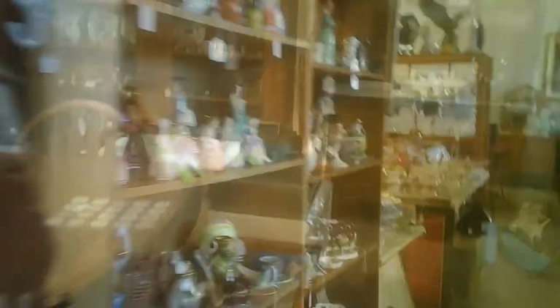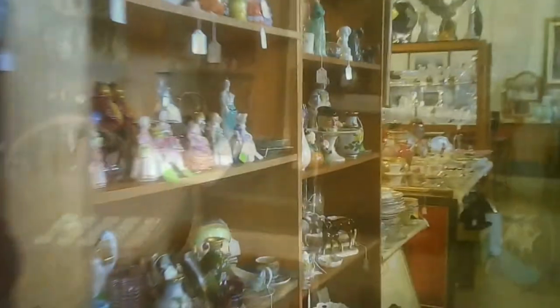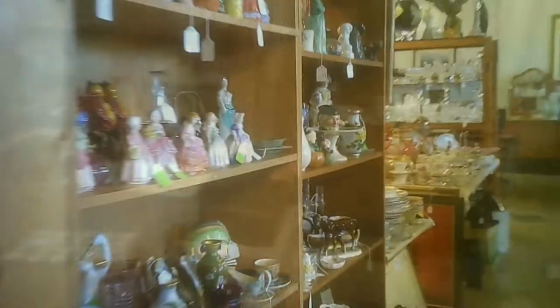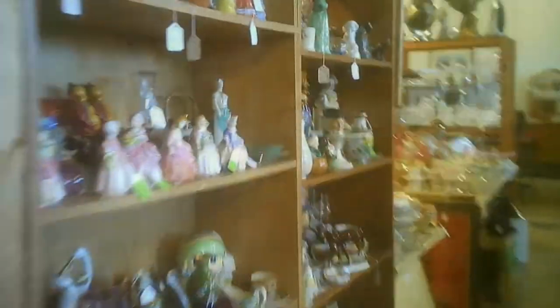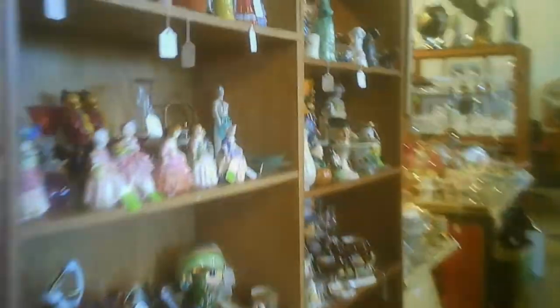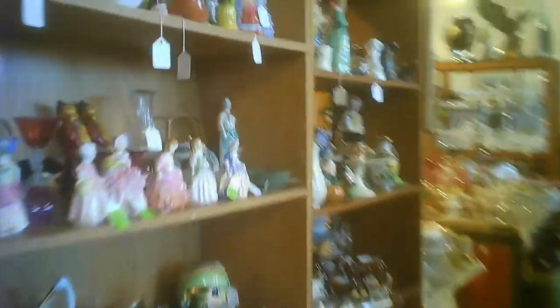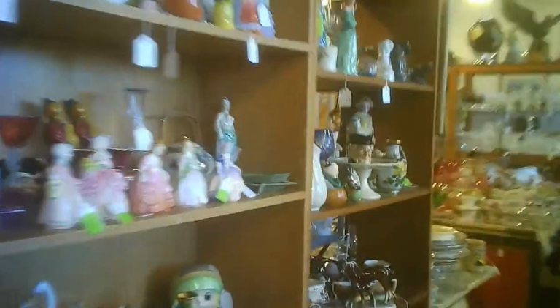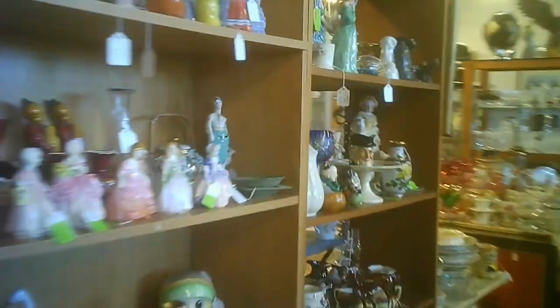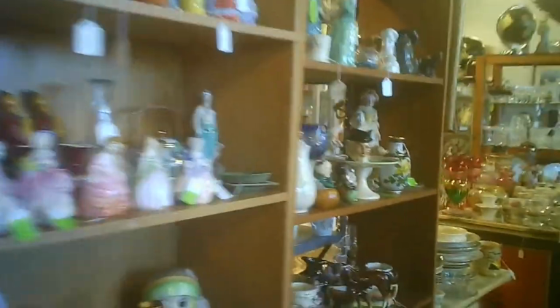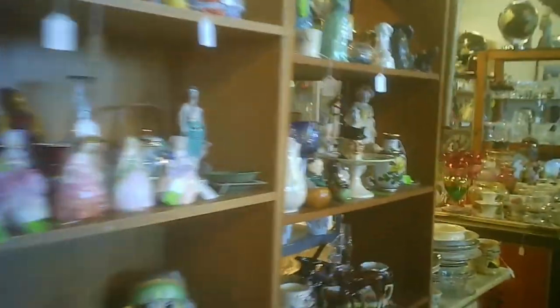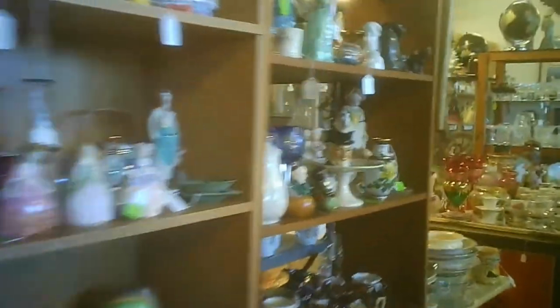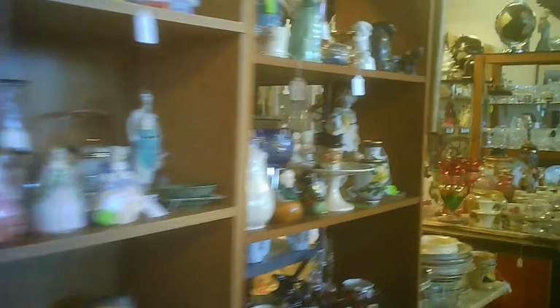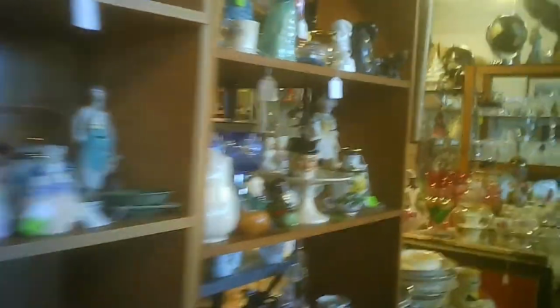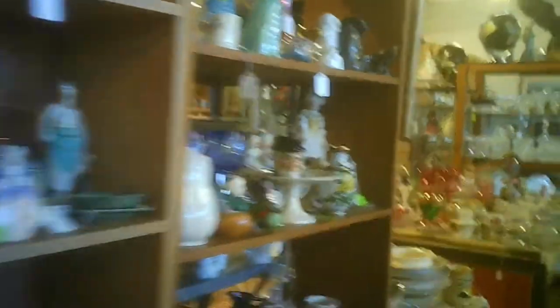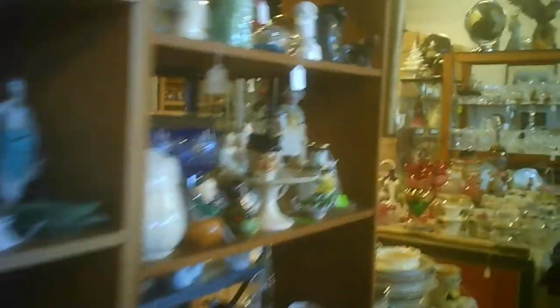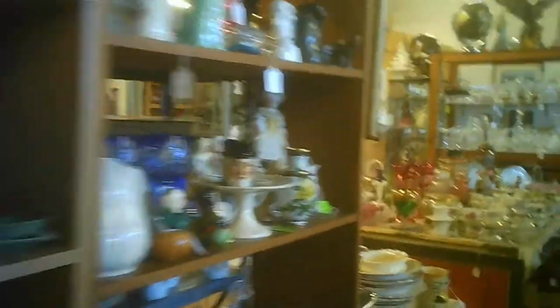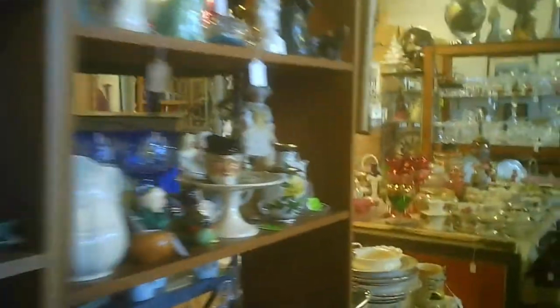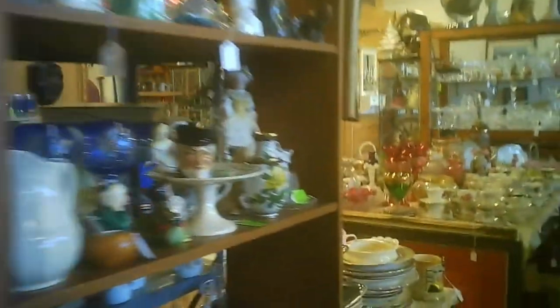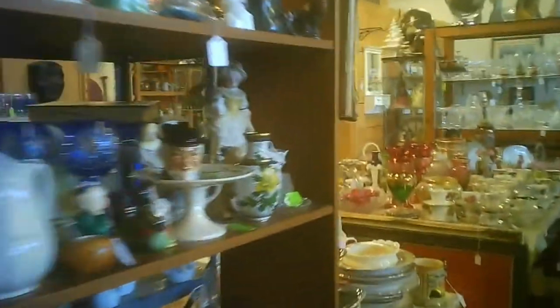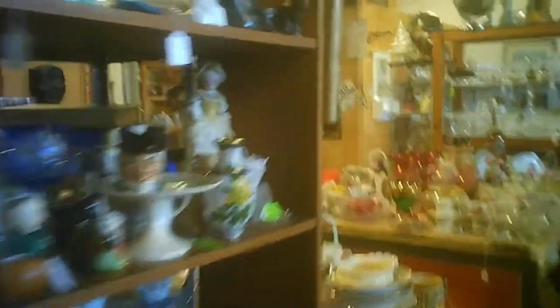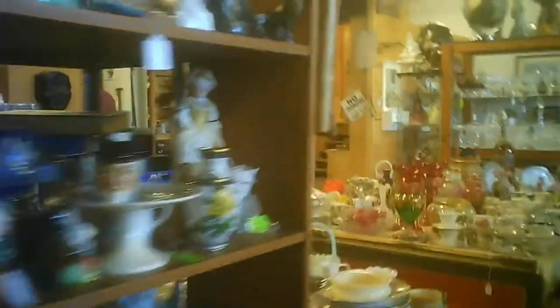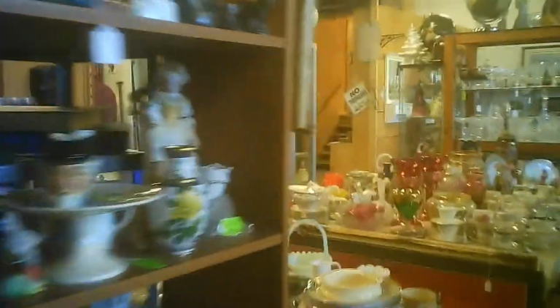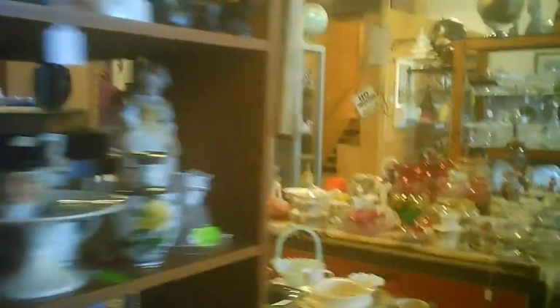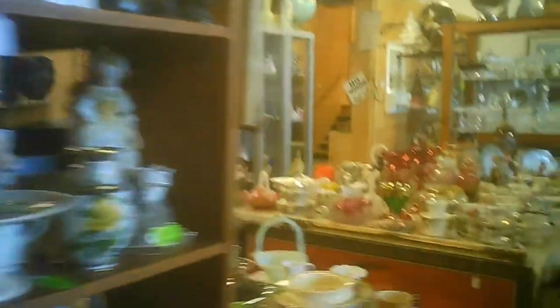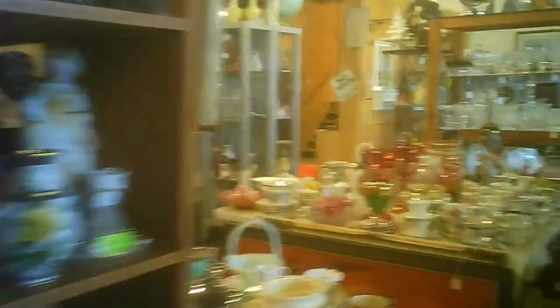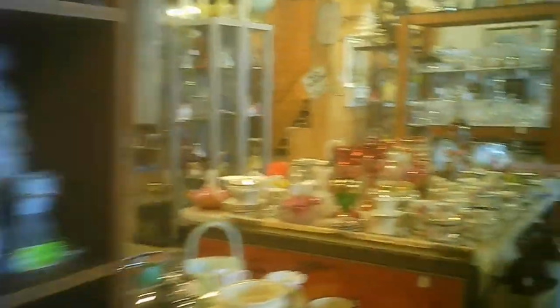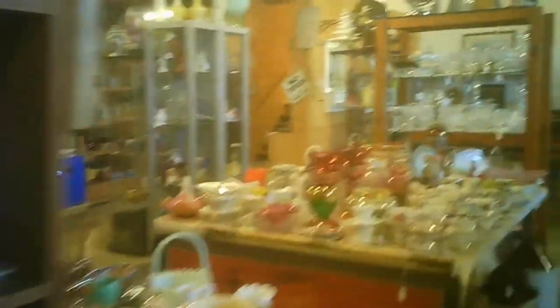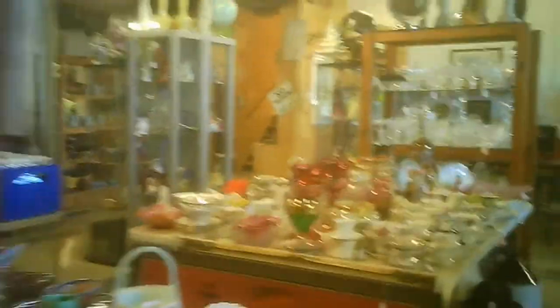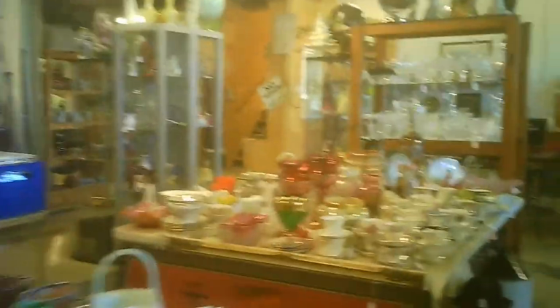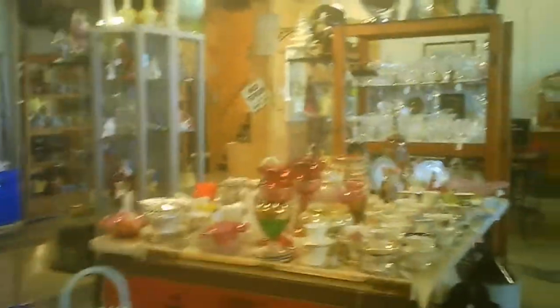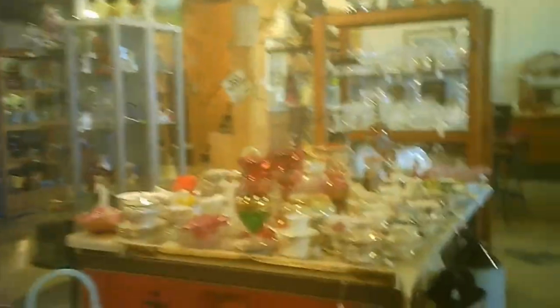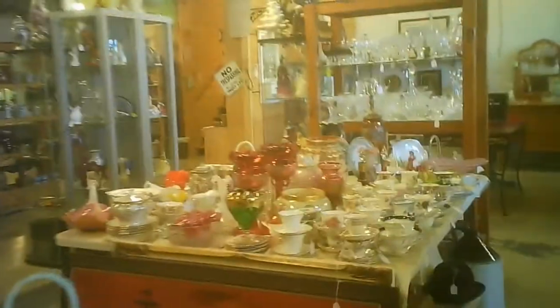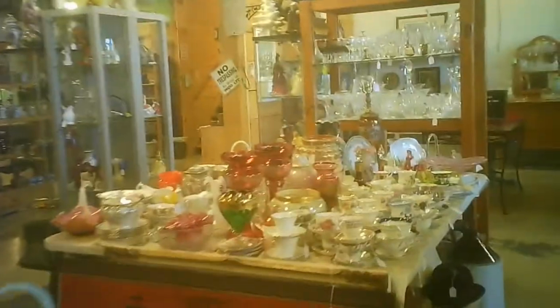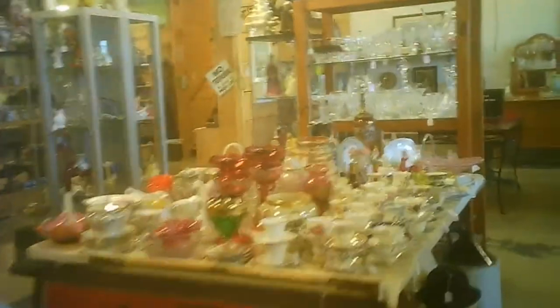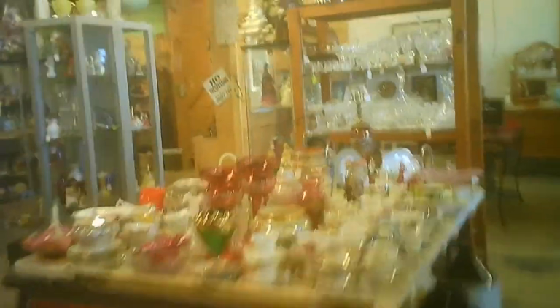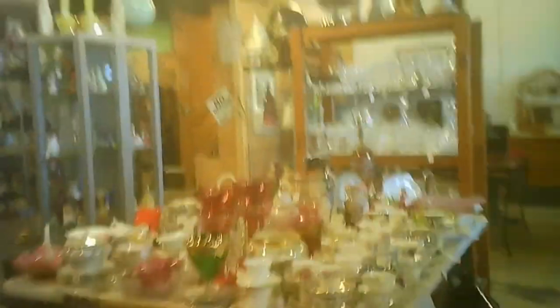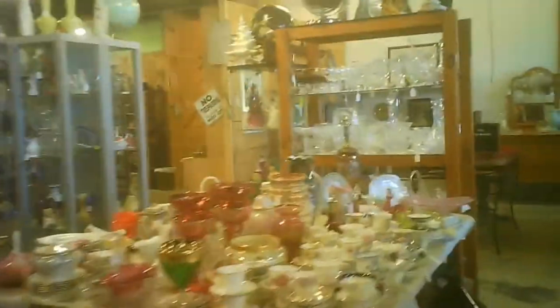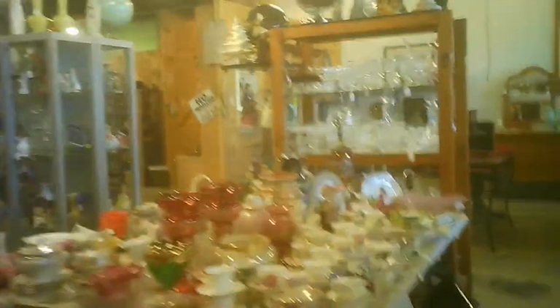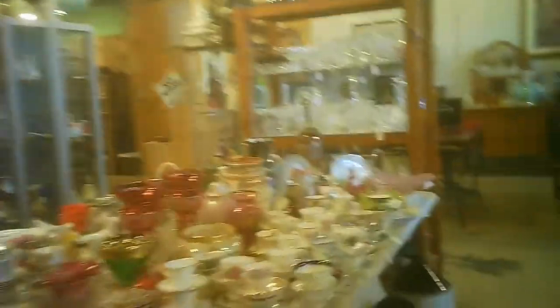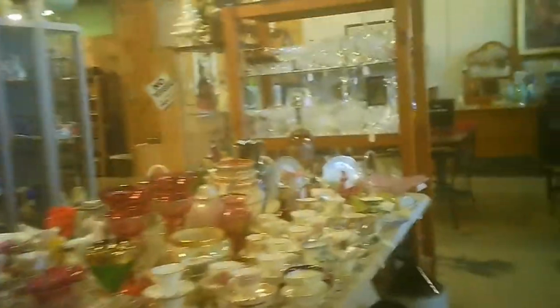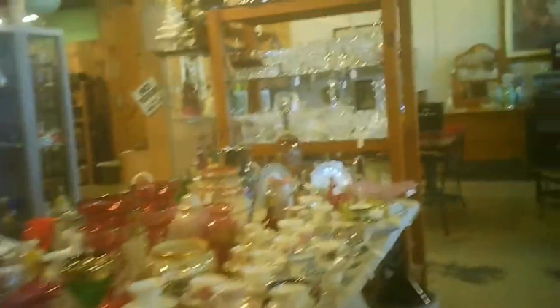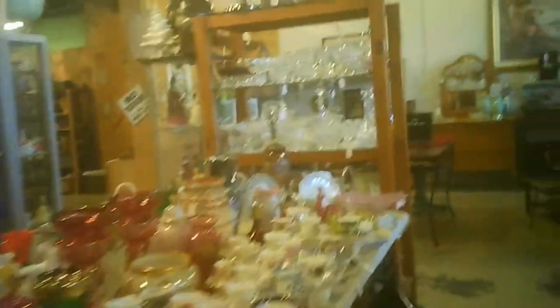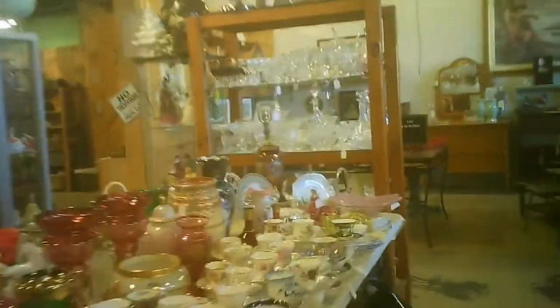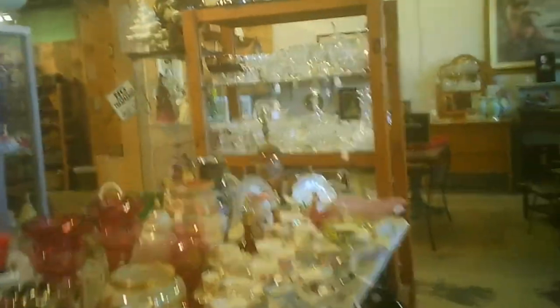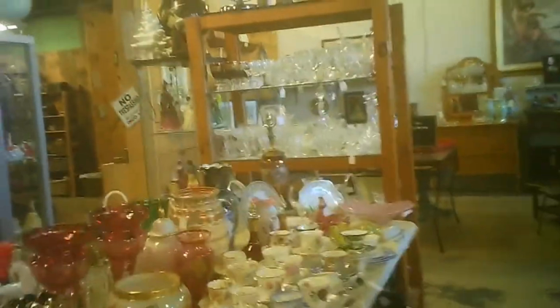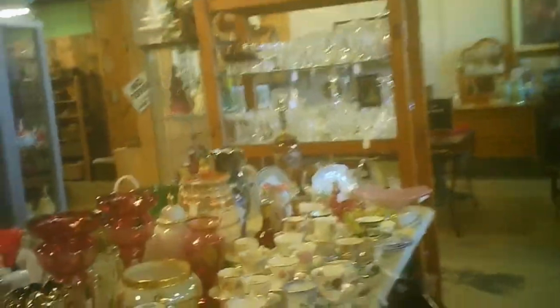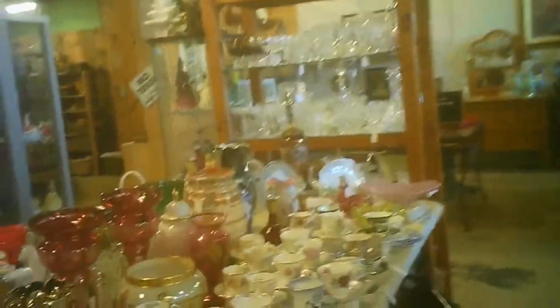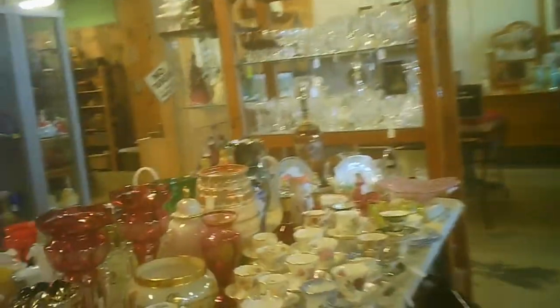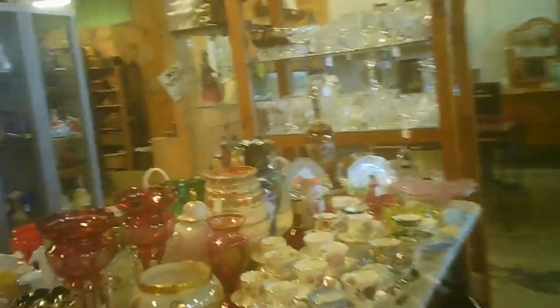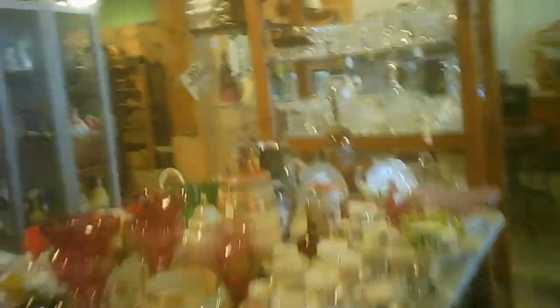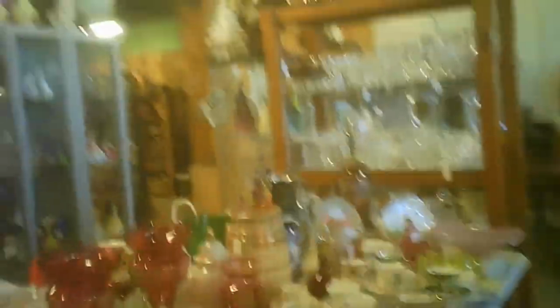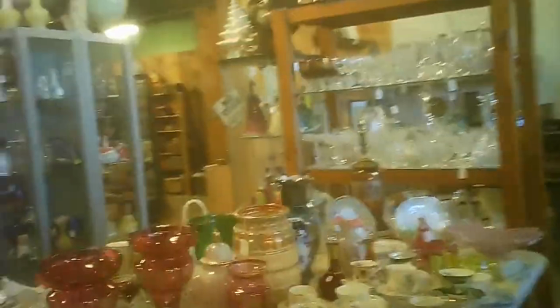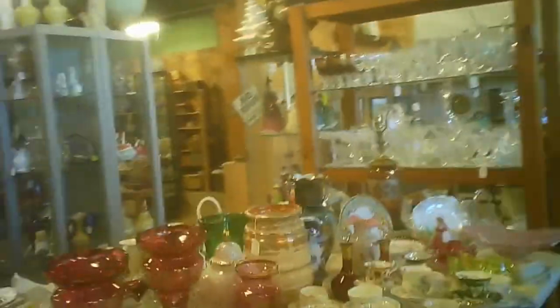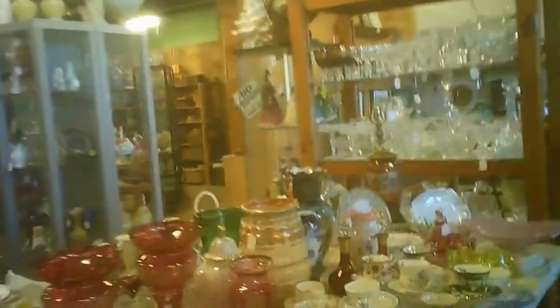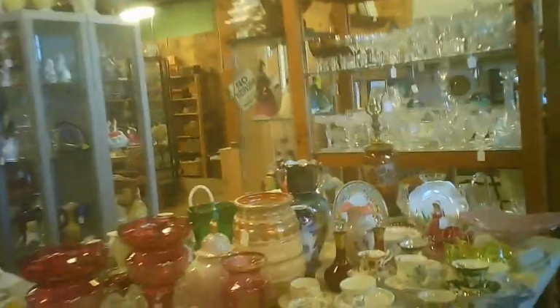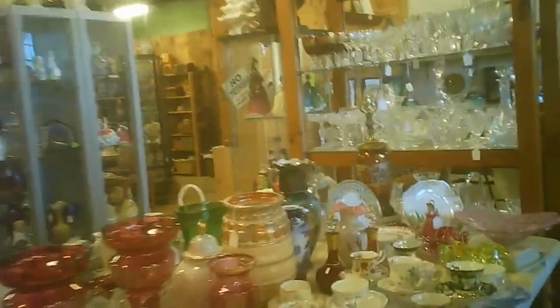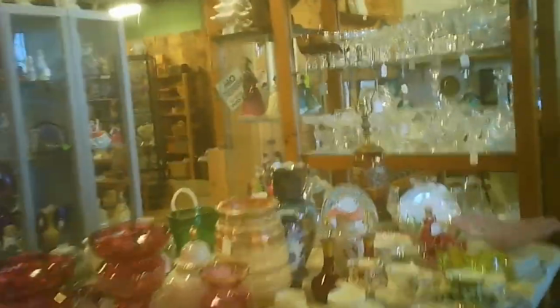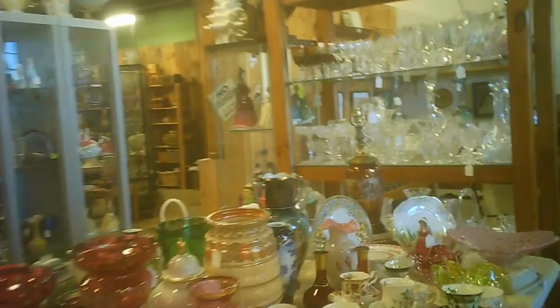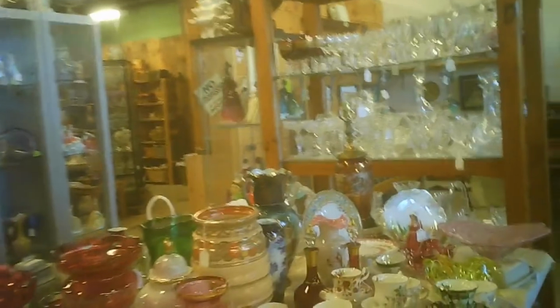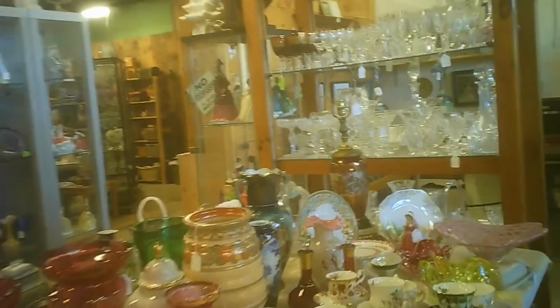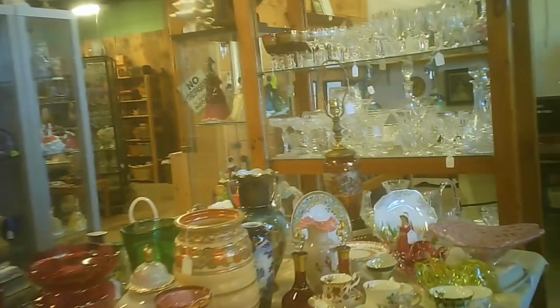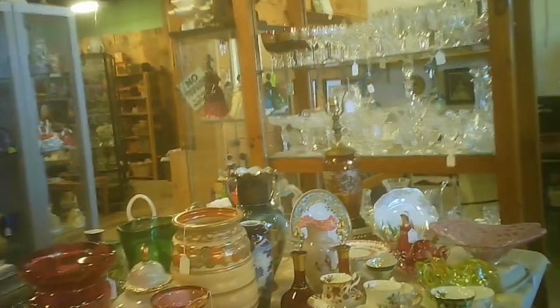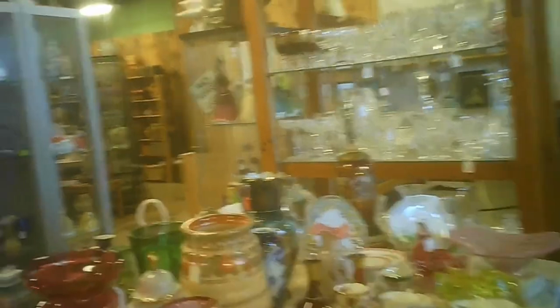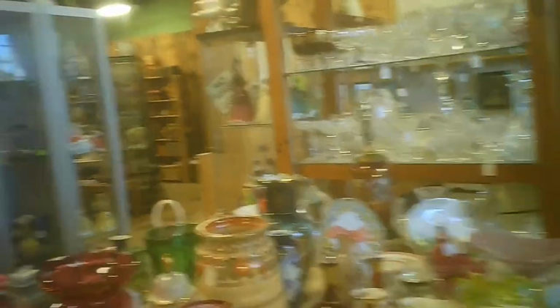More furniture. You even saw one of those horses that were usually found on a carousel.